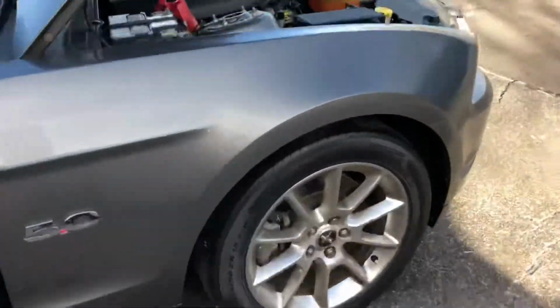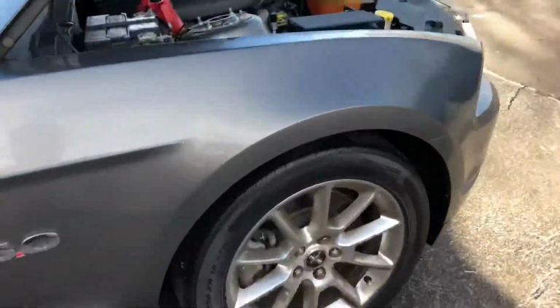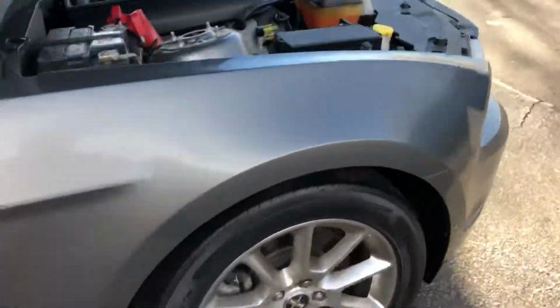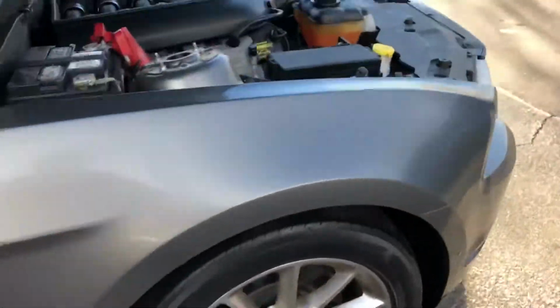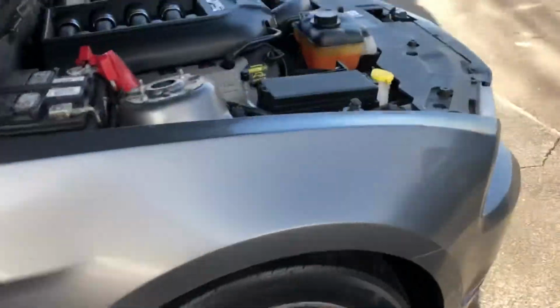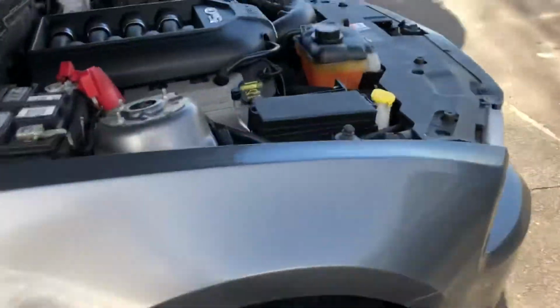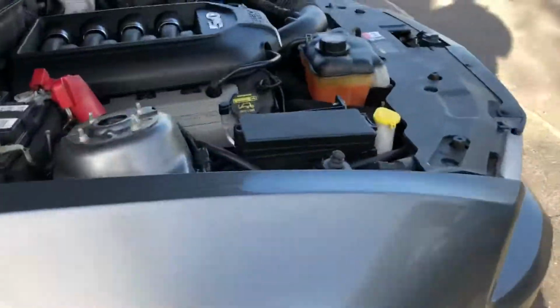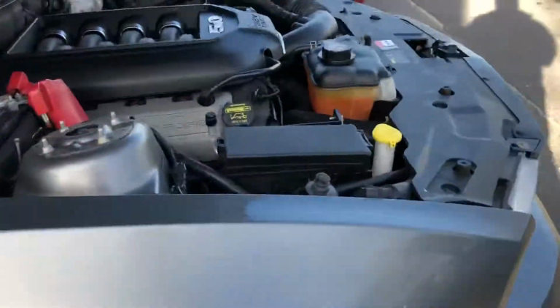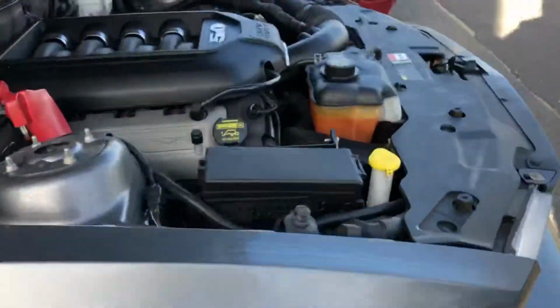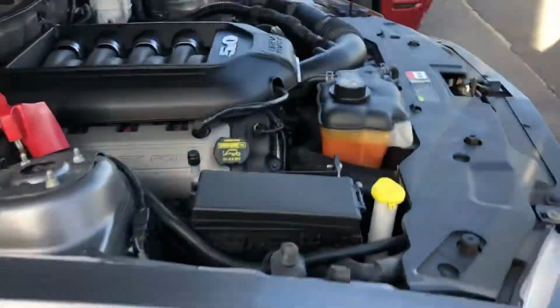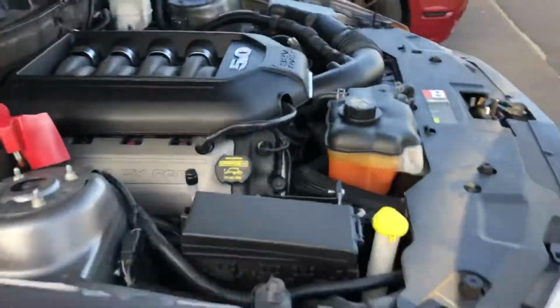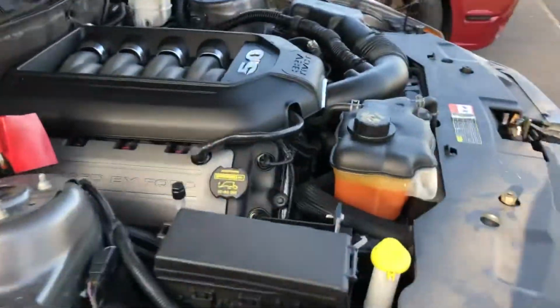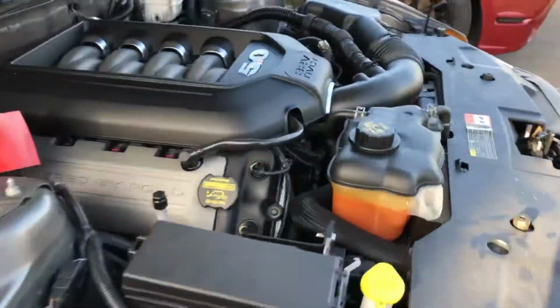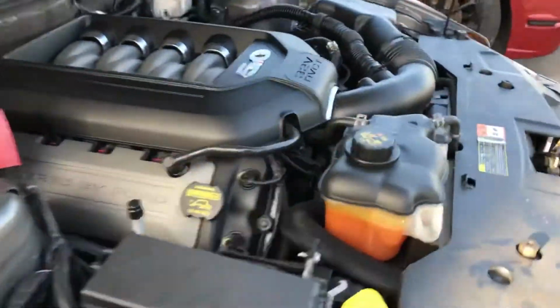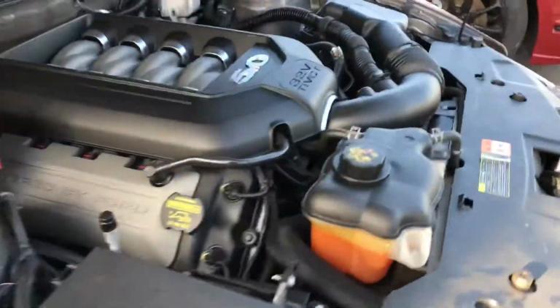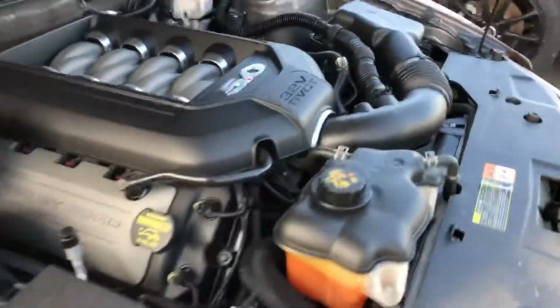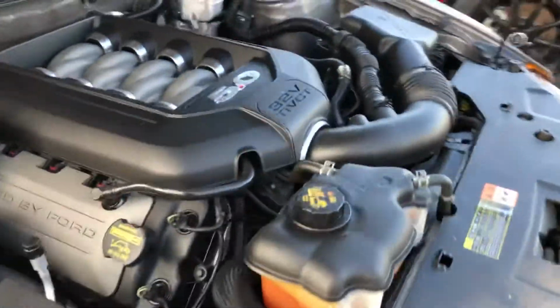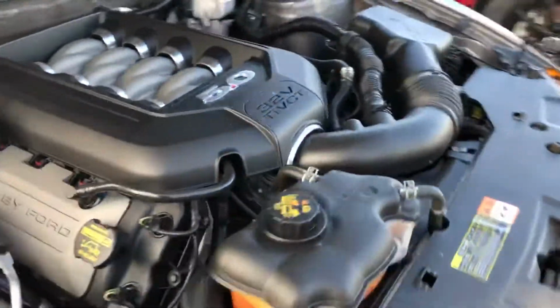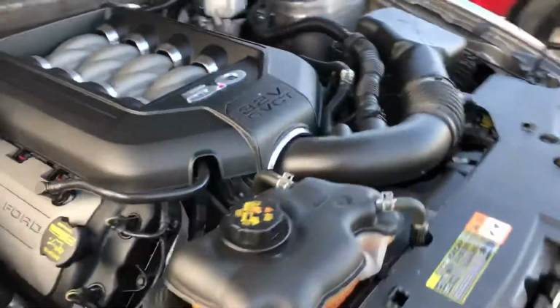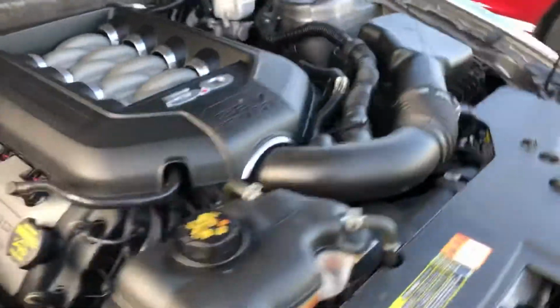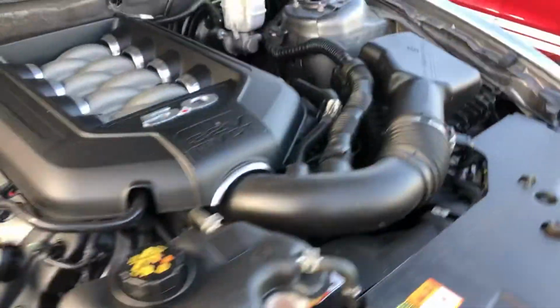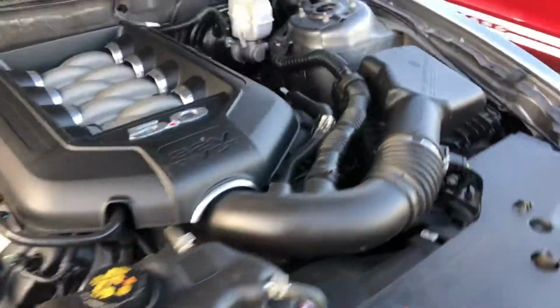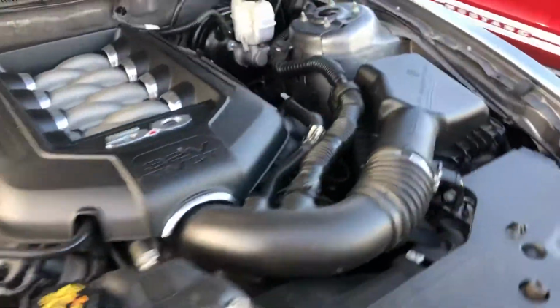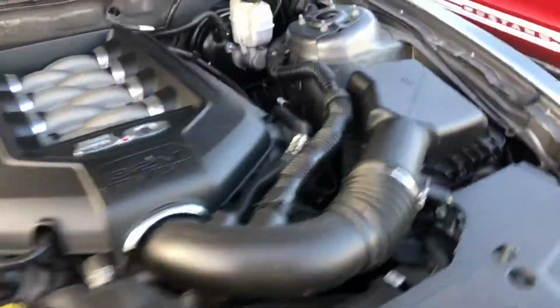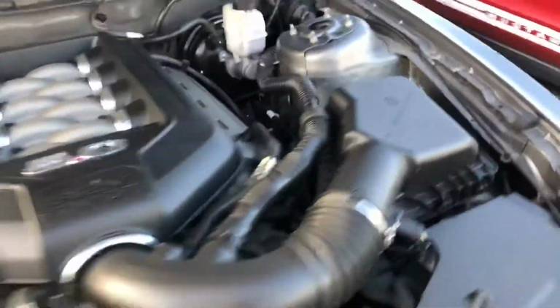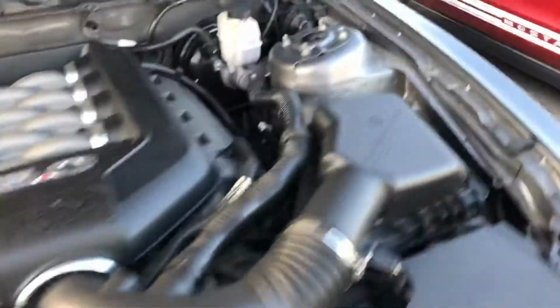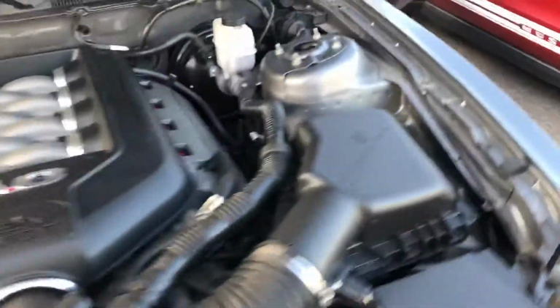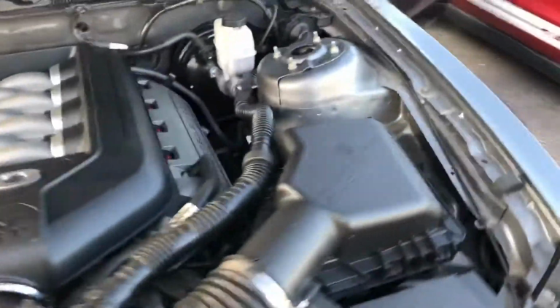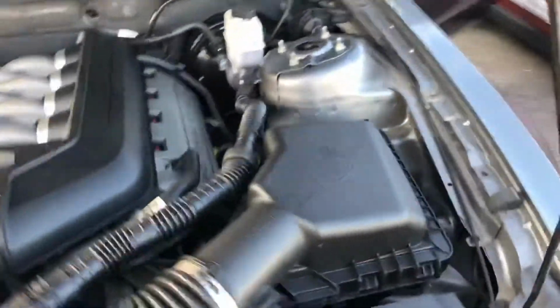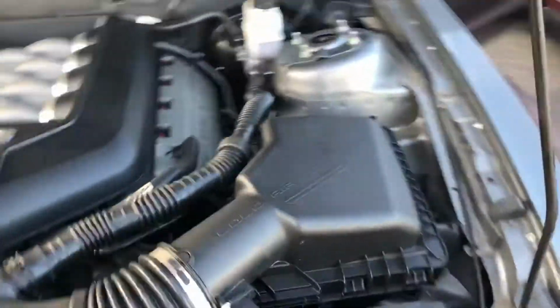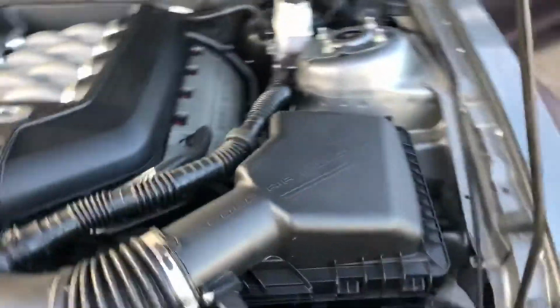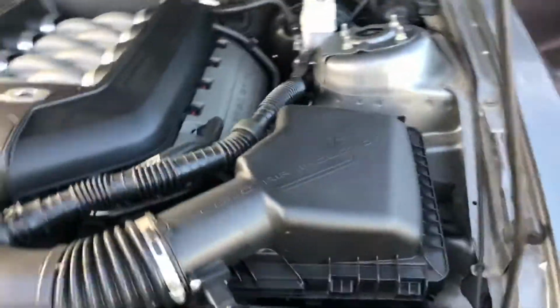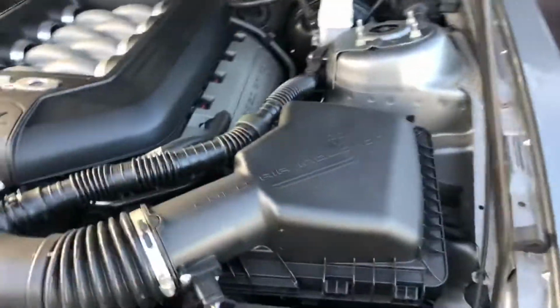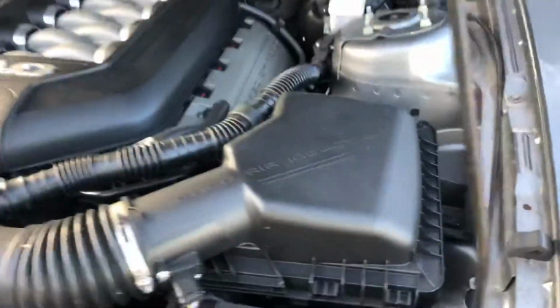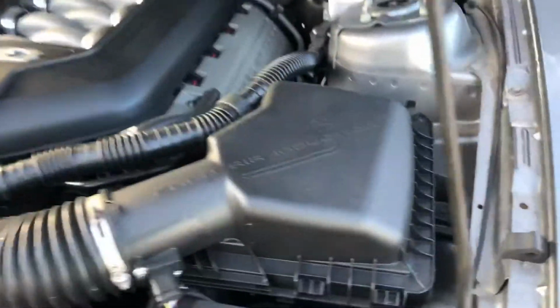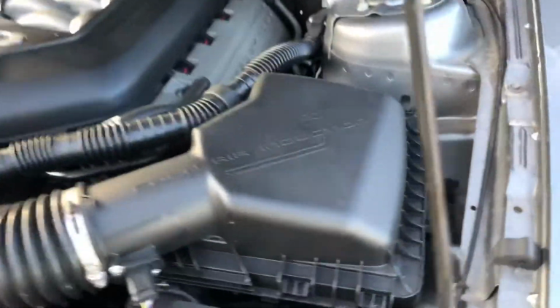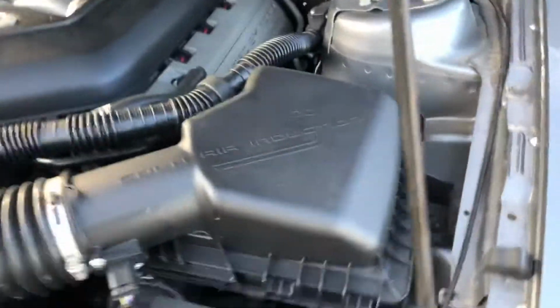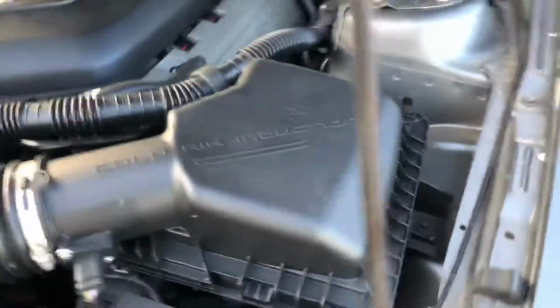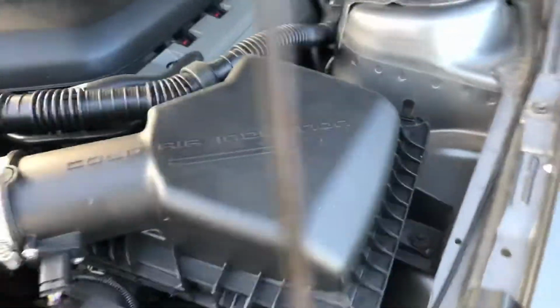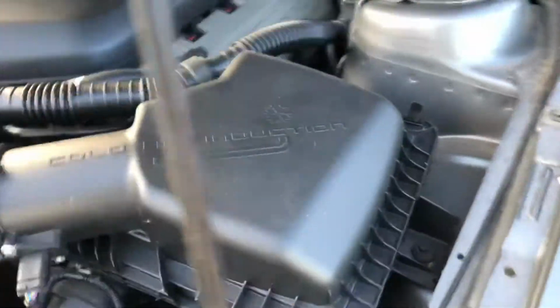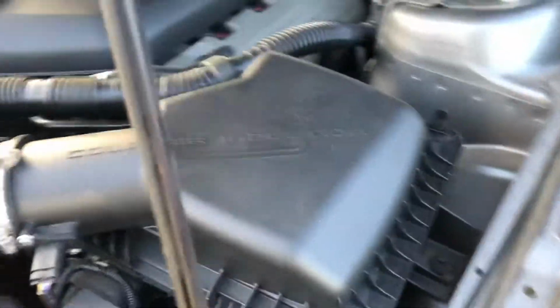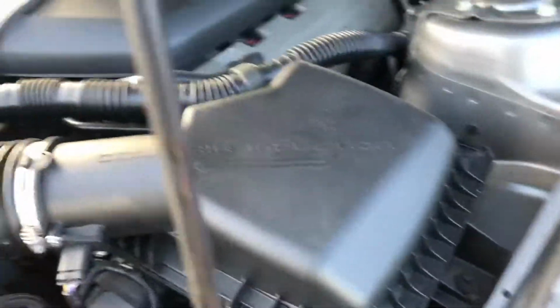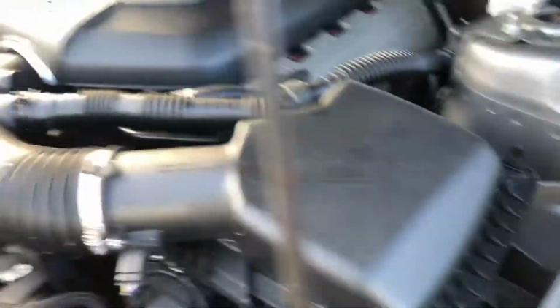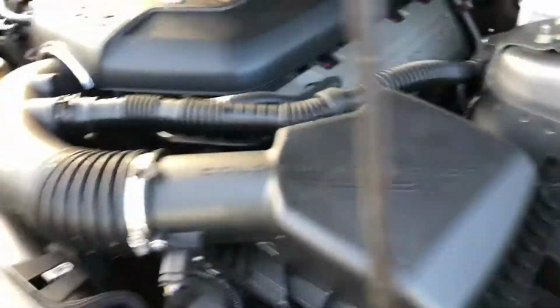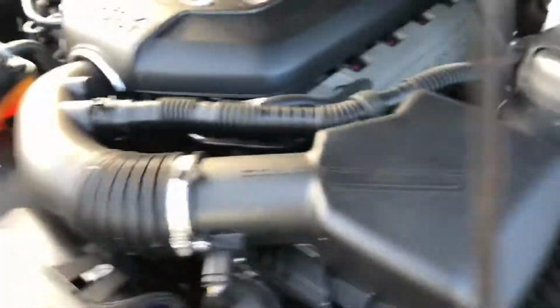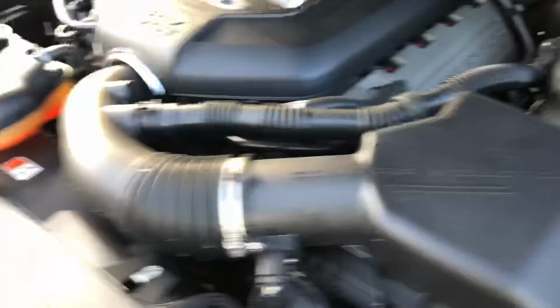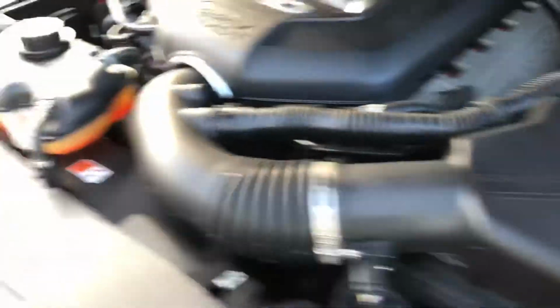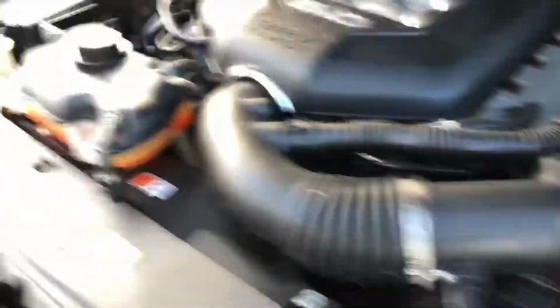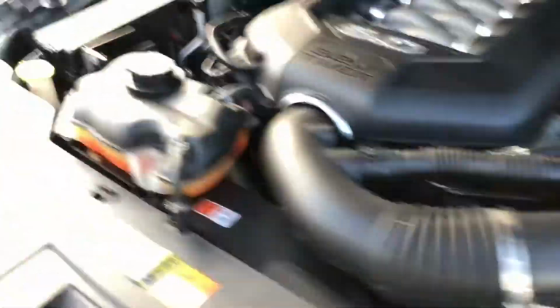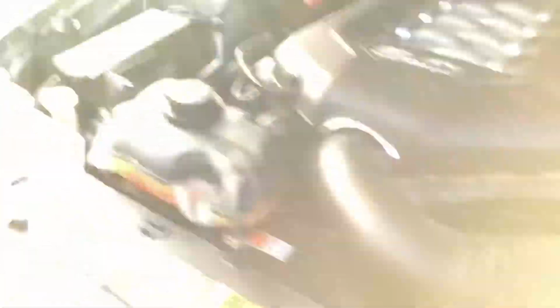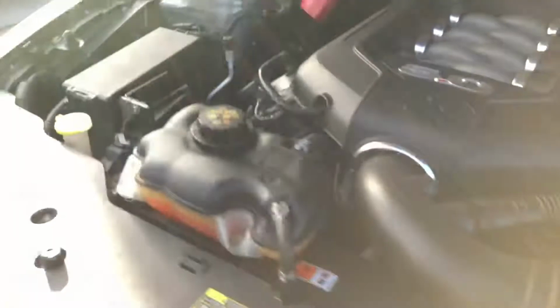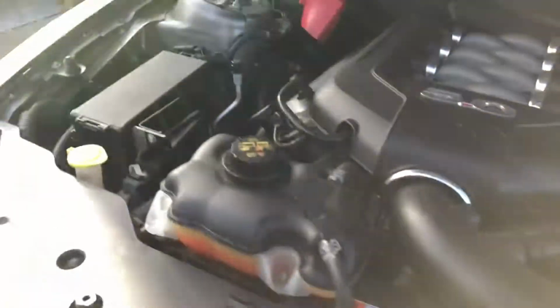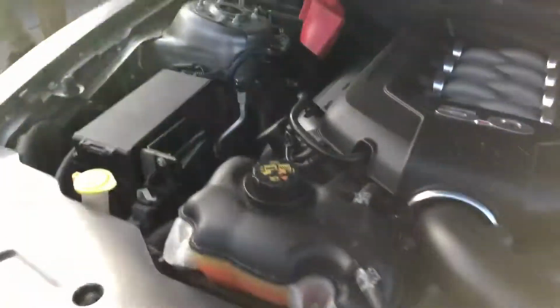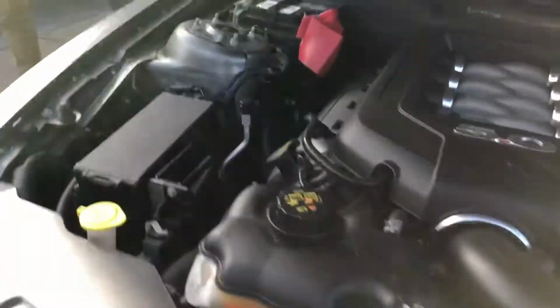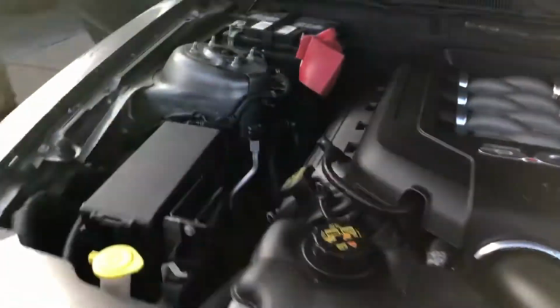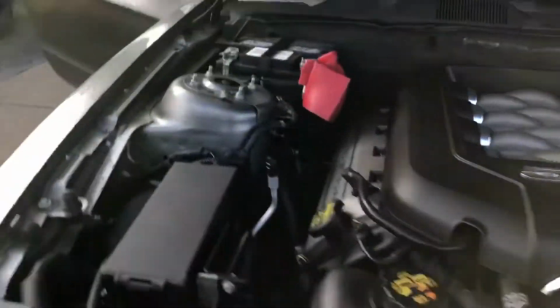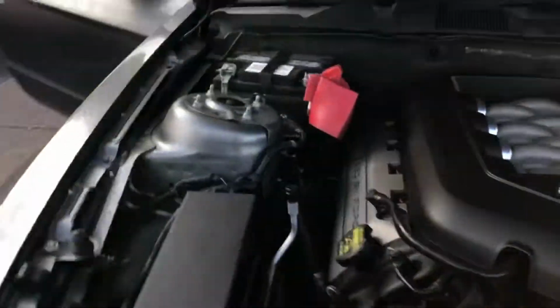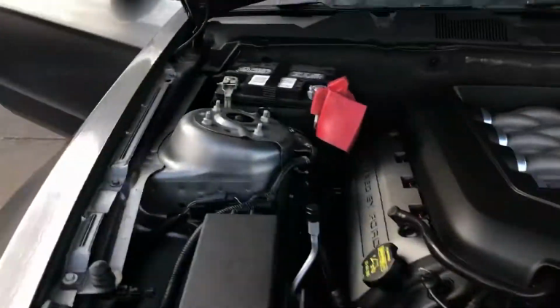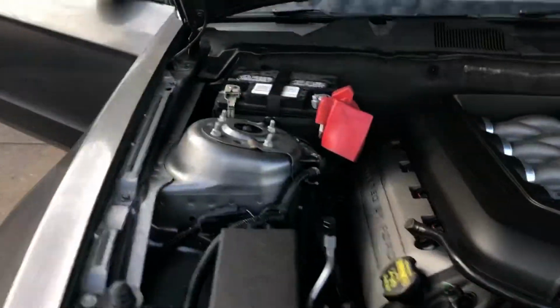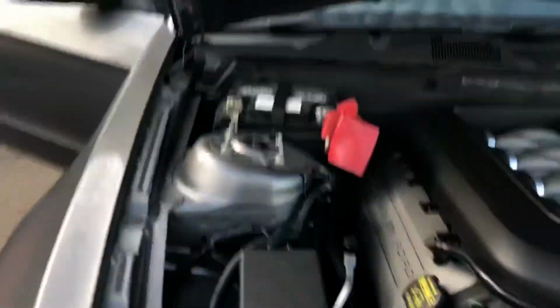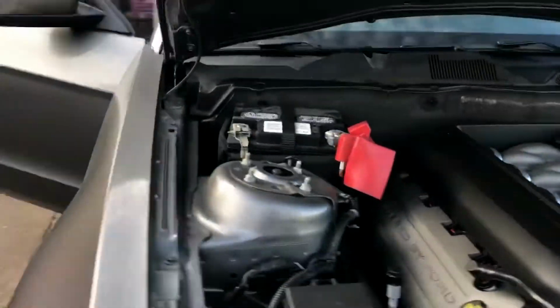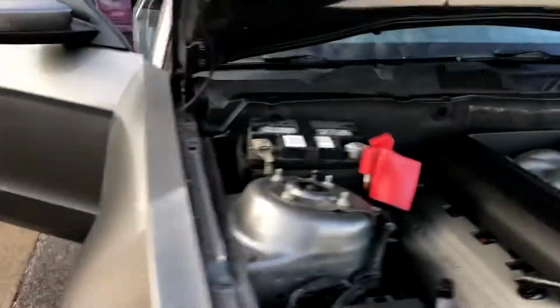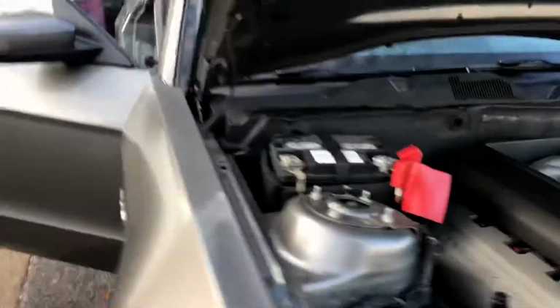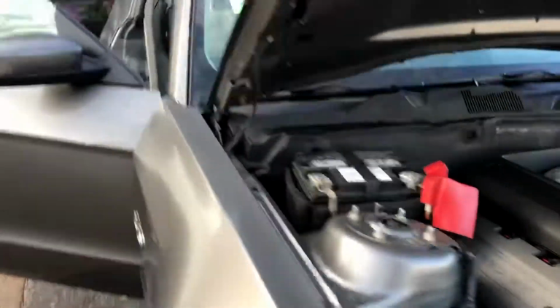Here's the engine bay — very clean. 5.0 V8. It's got the cold air induction. Clean engine bay.